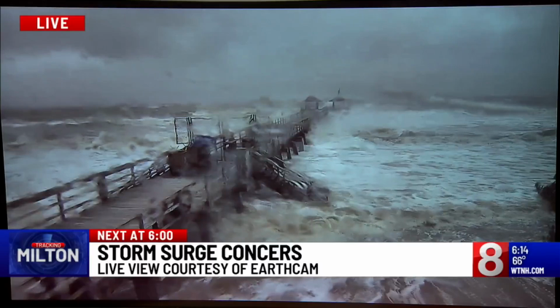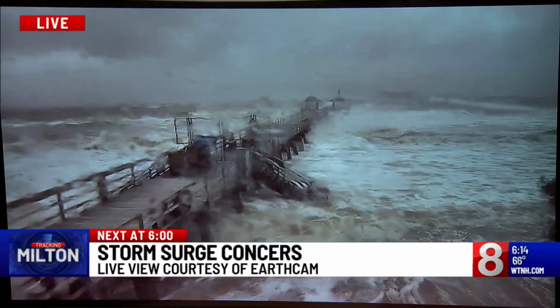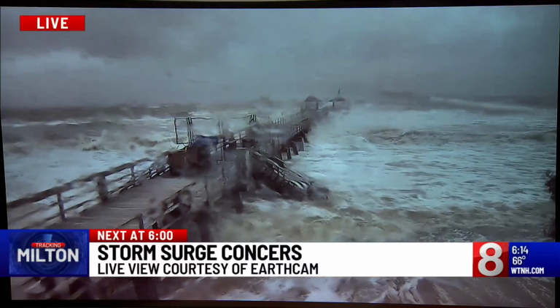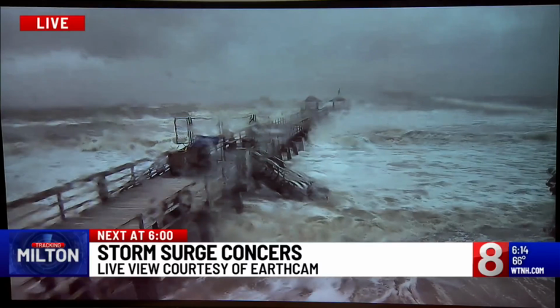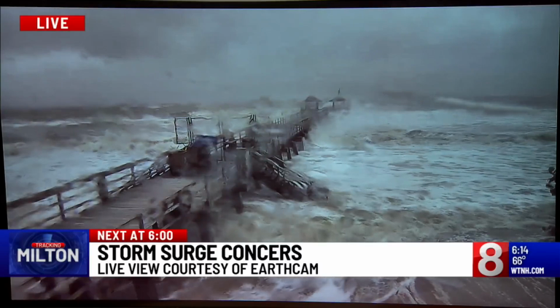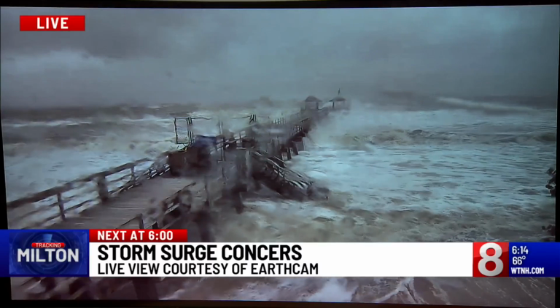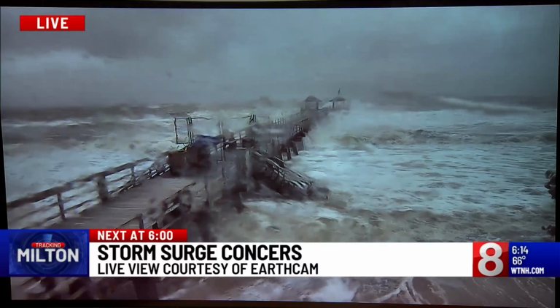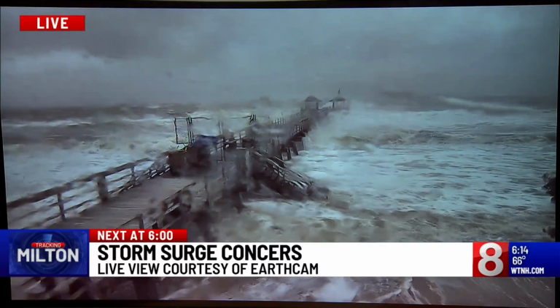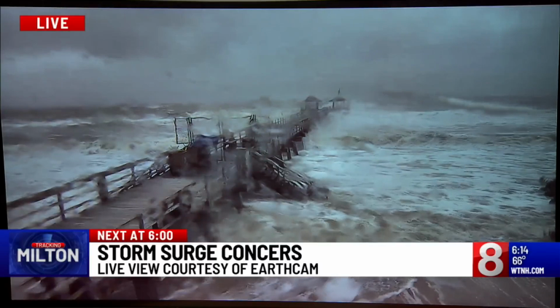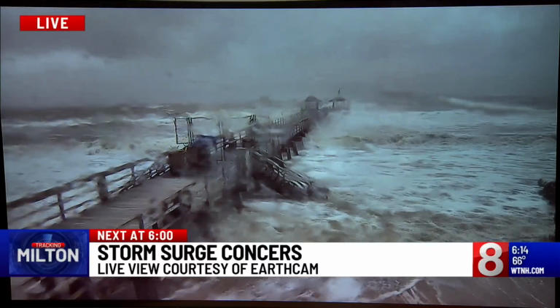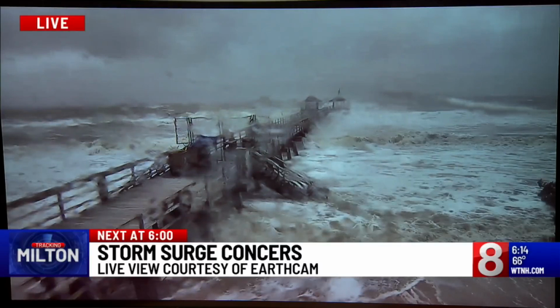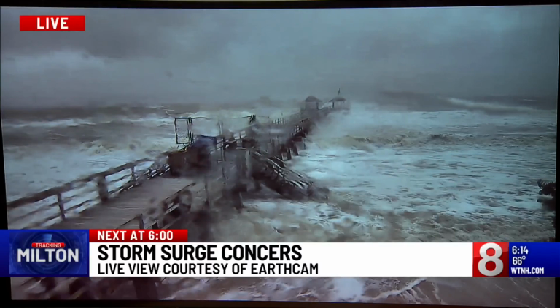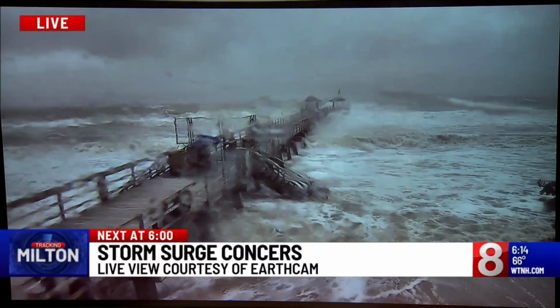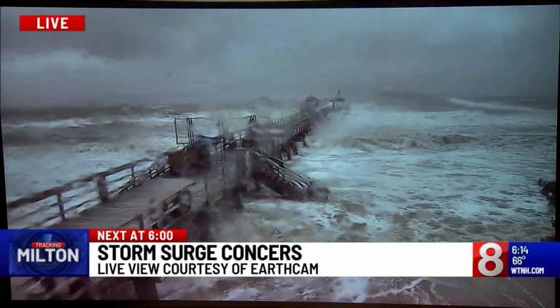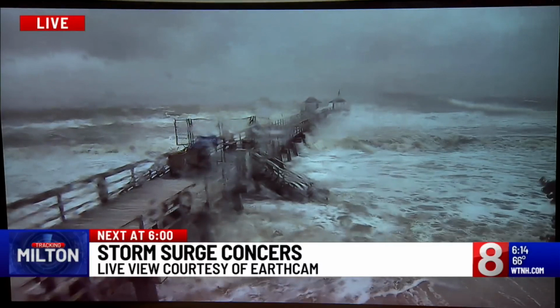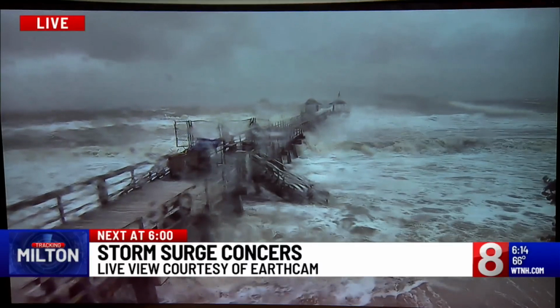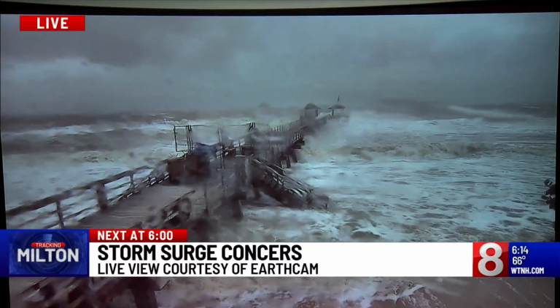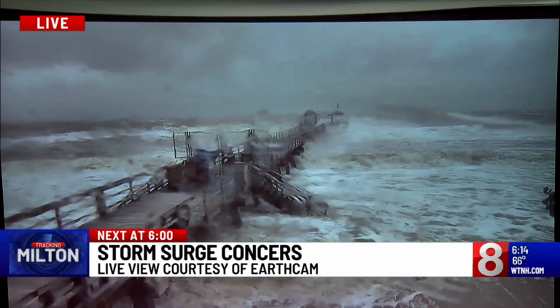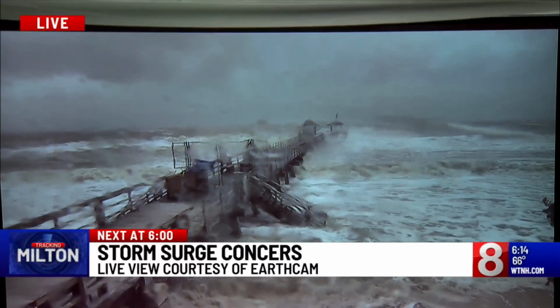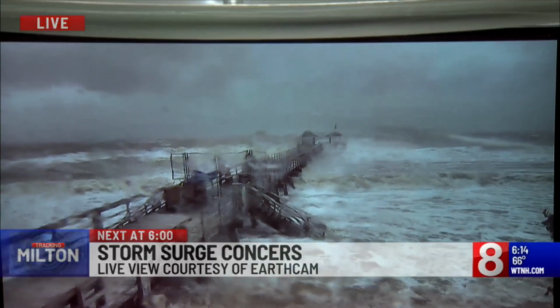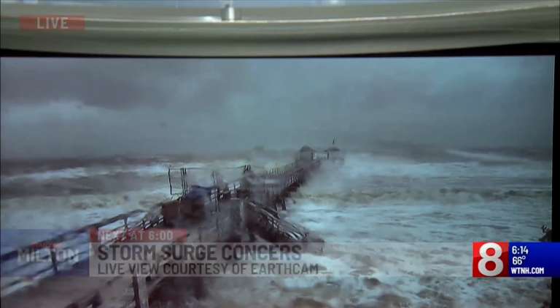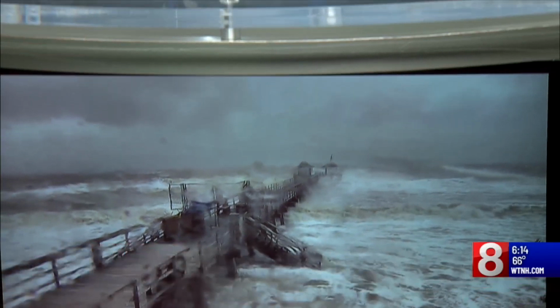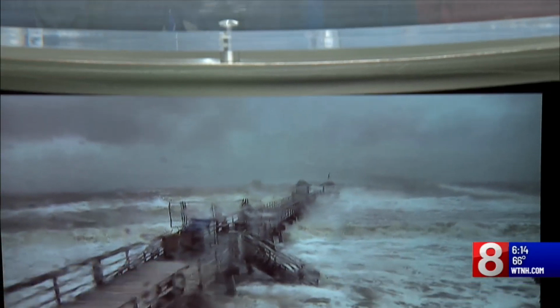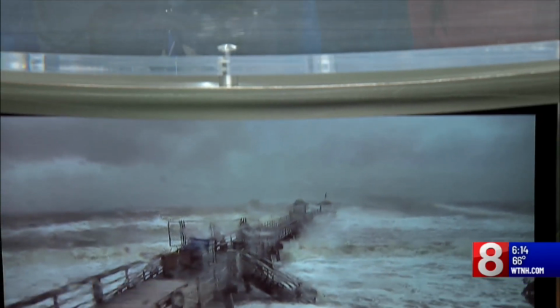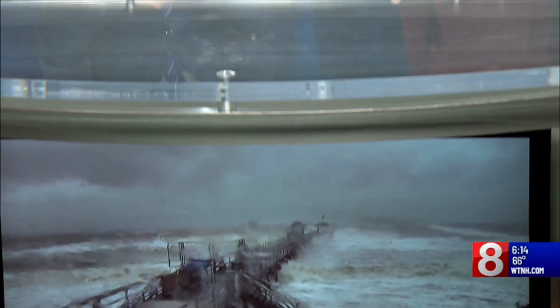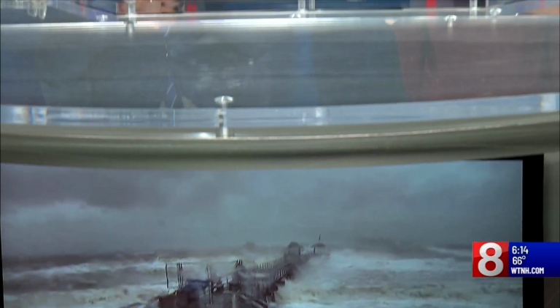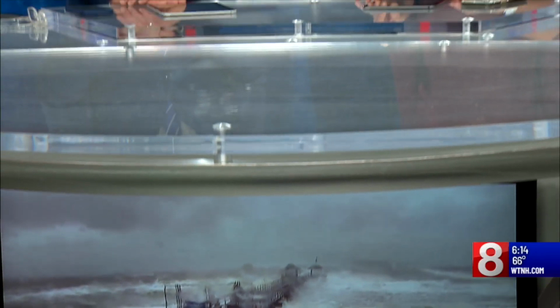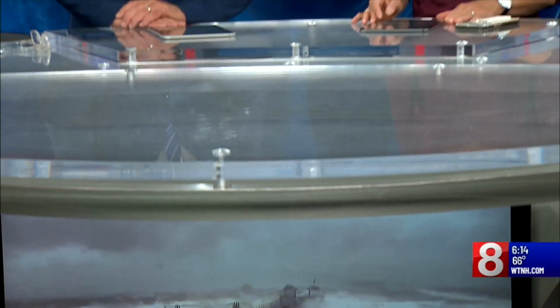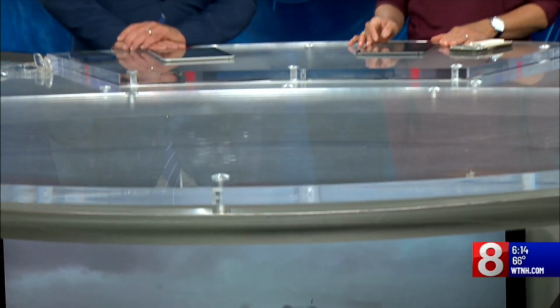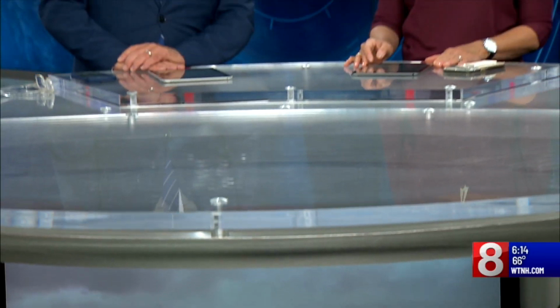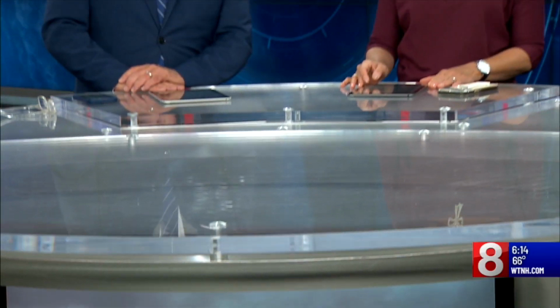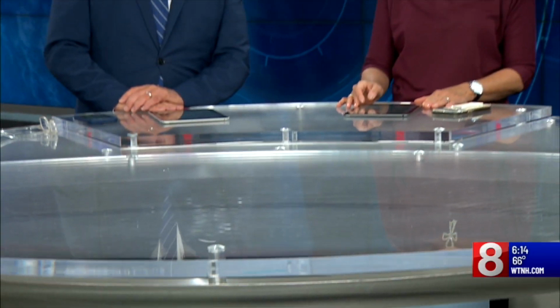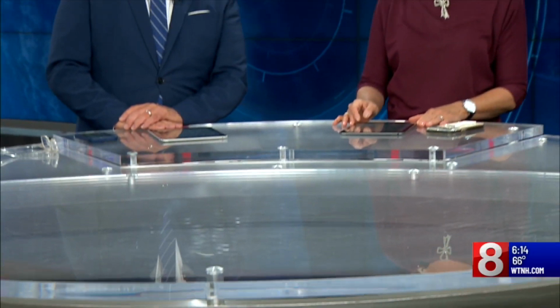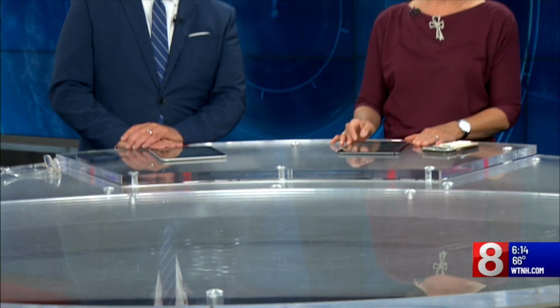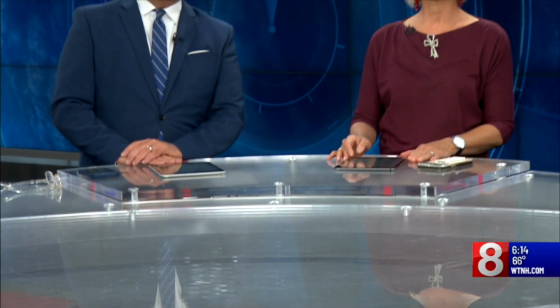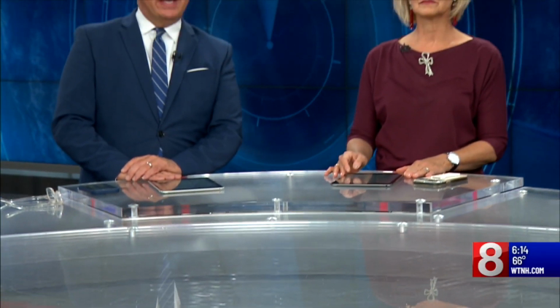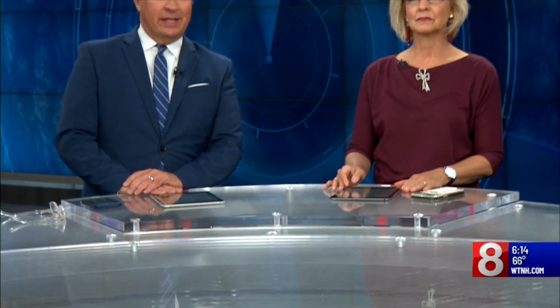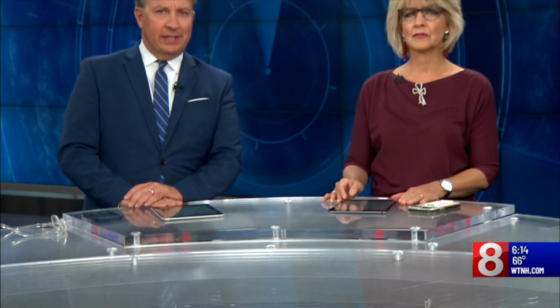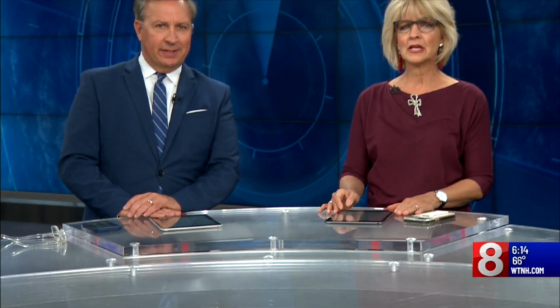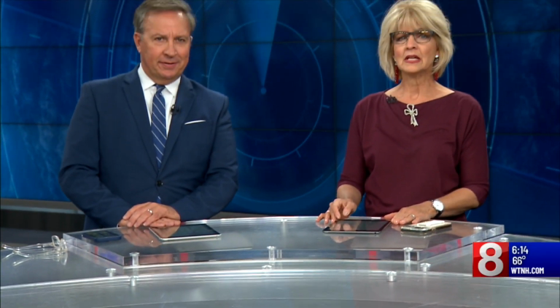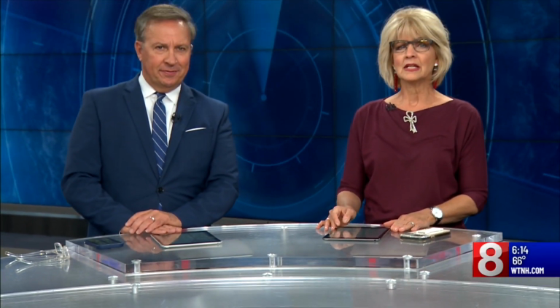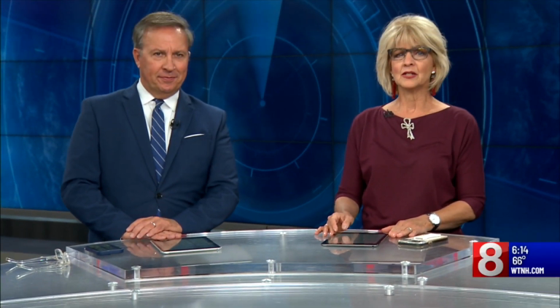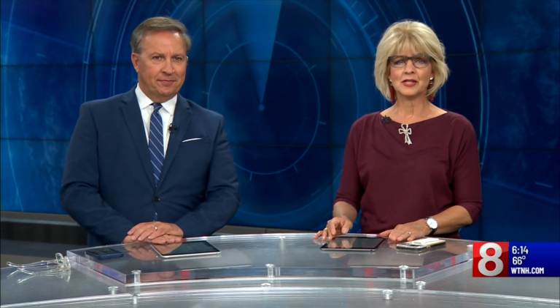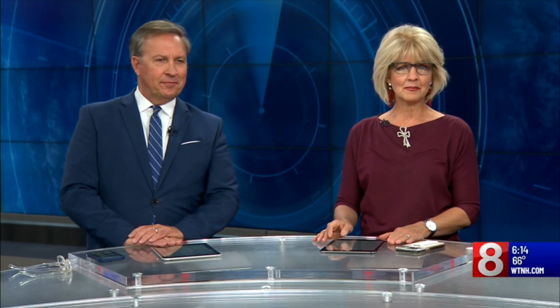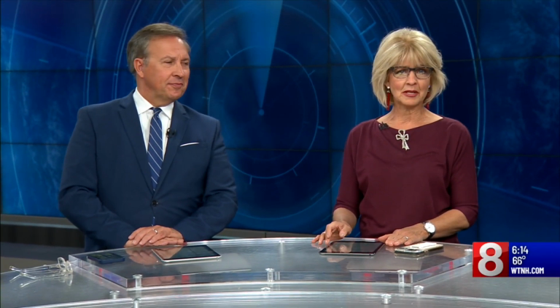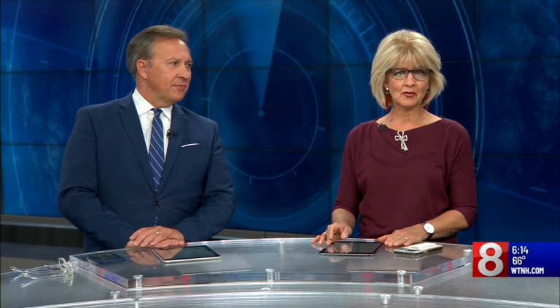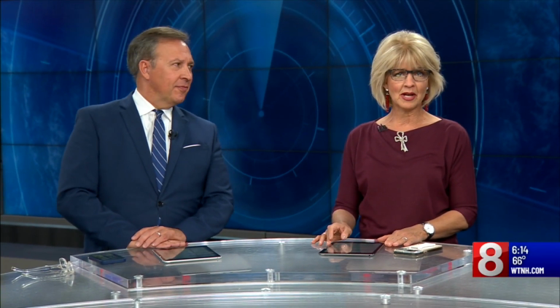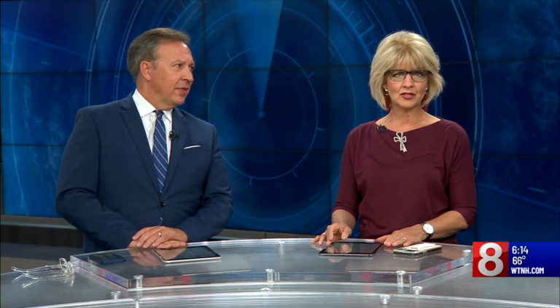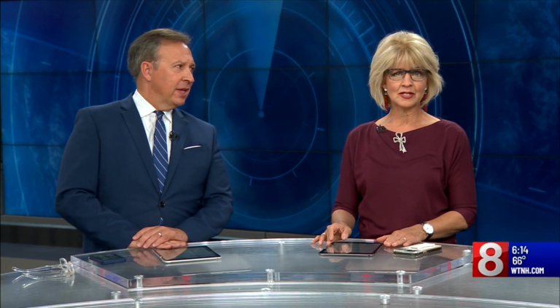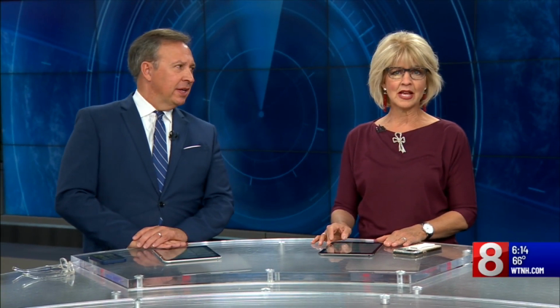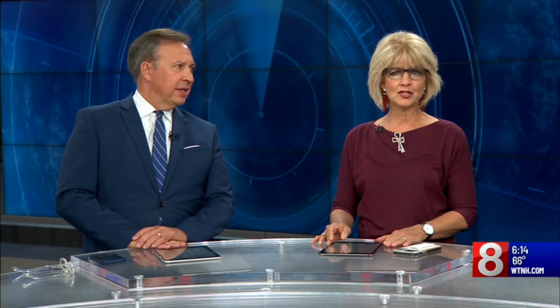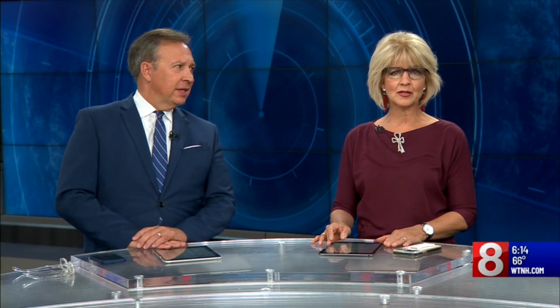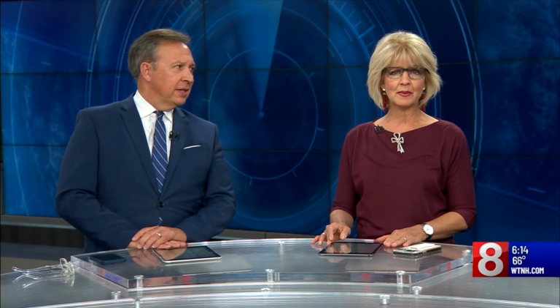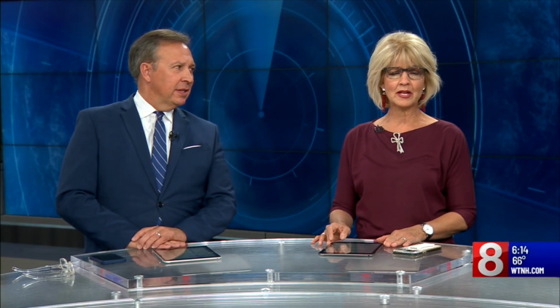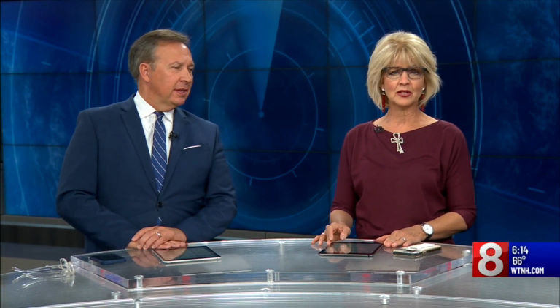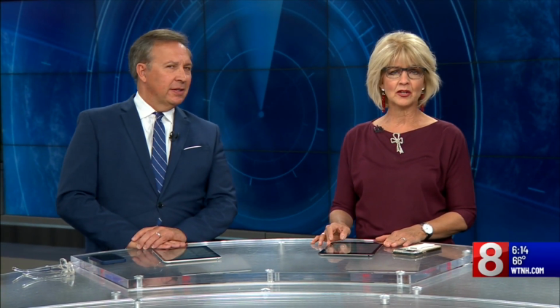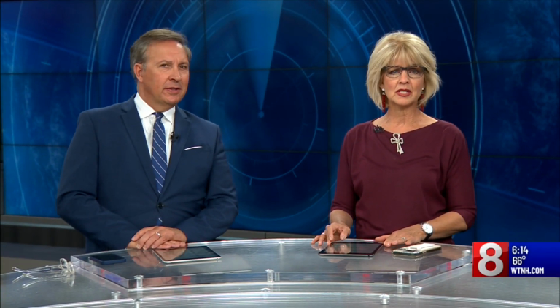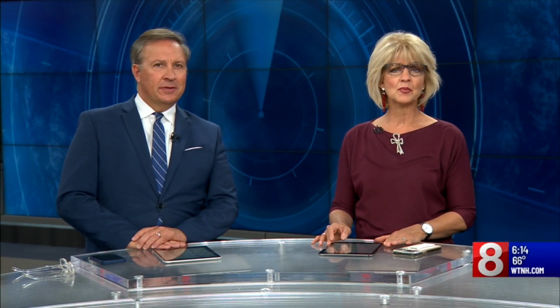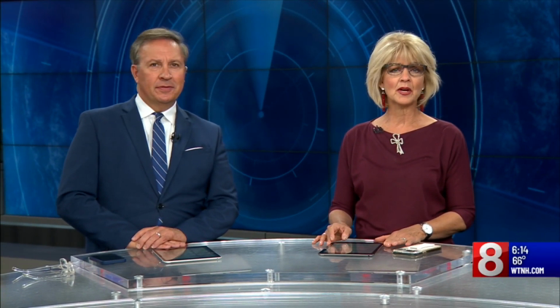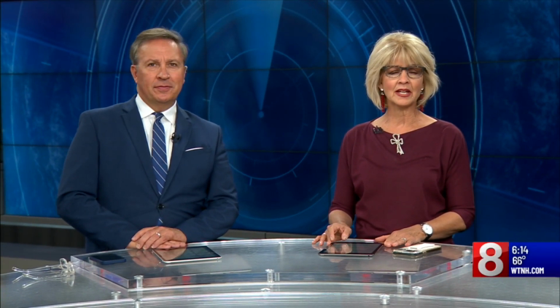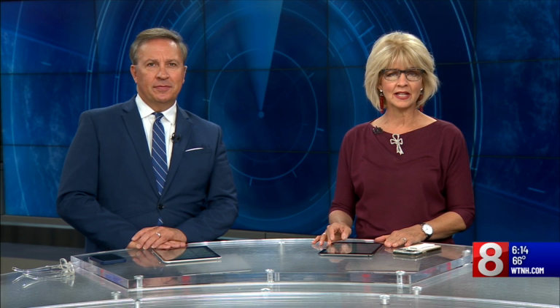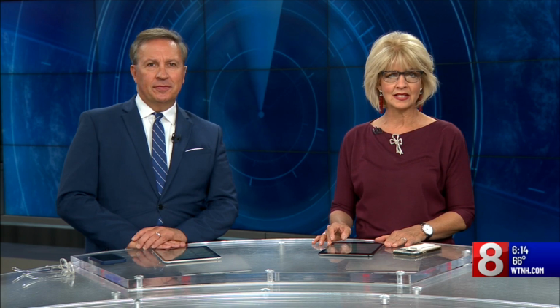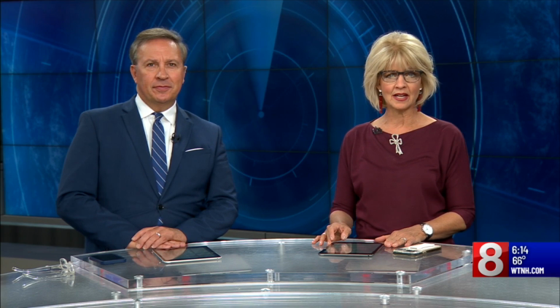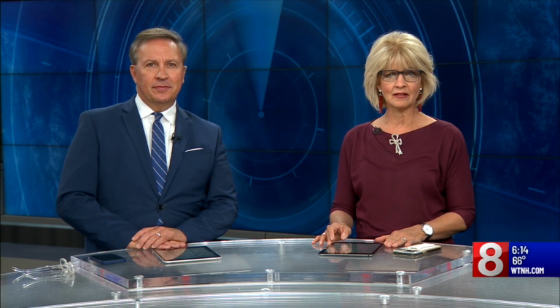Our weather team has been talking about this storm surge, but what does that actually mean? News 8 meteorologist Ashley Baylor is breaking it down.